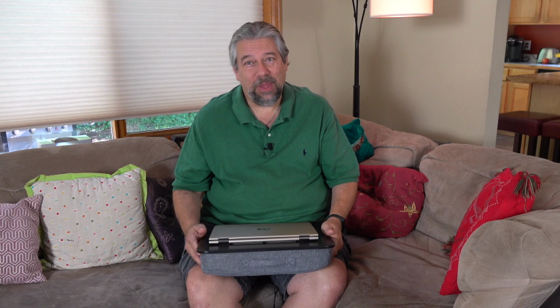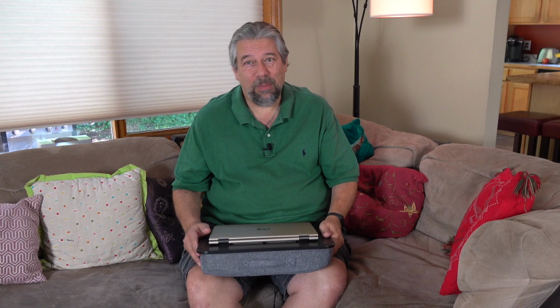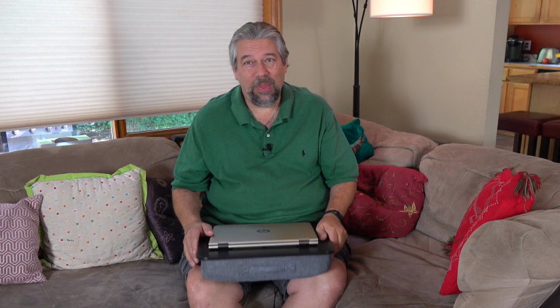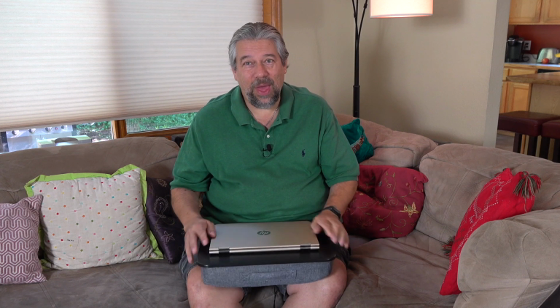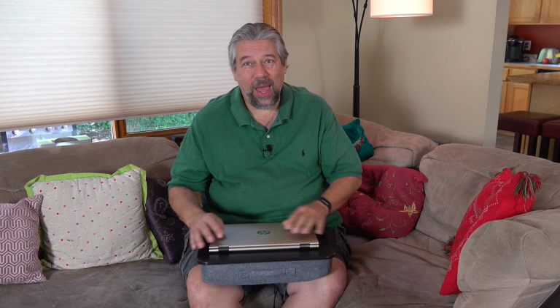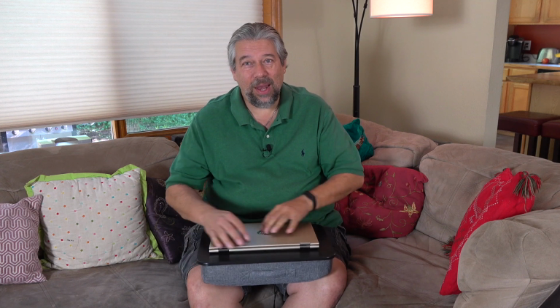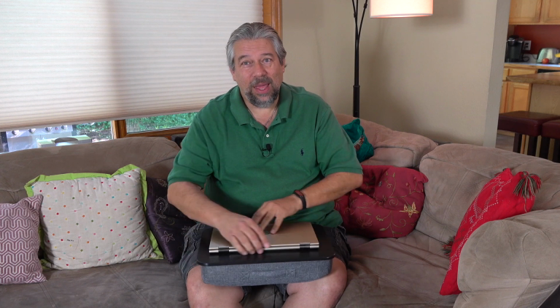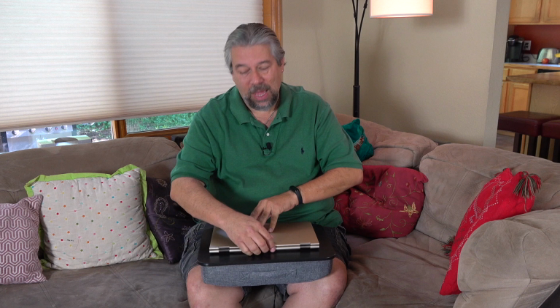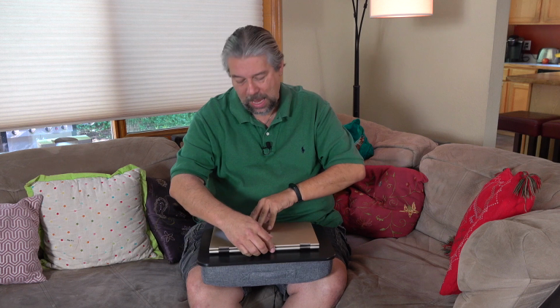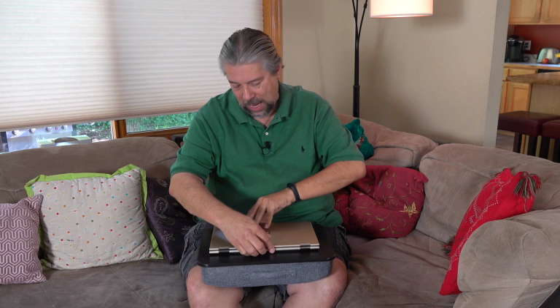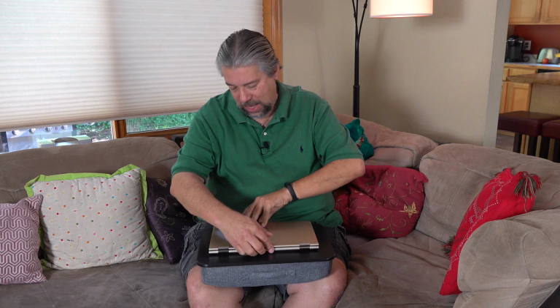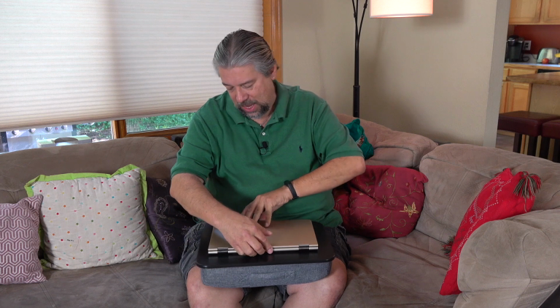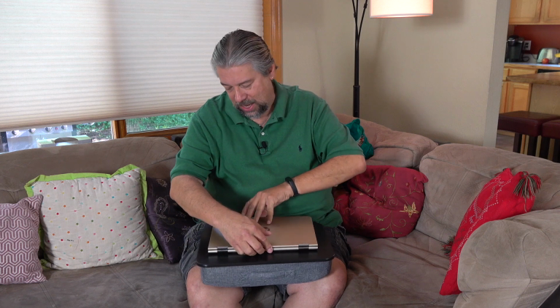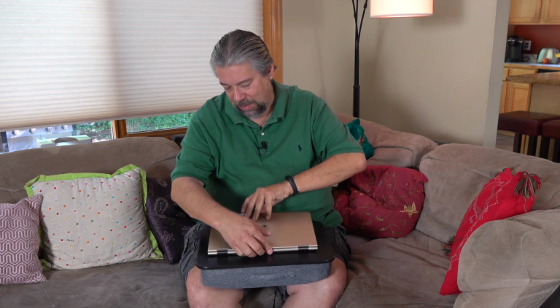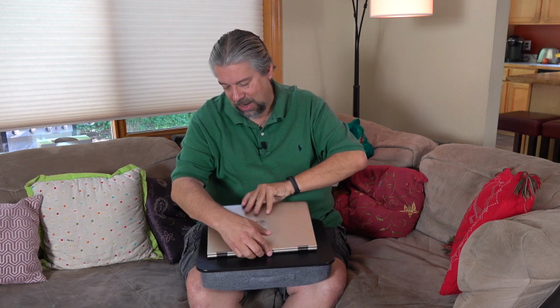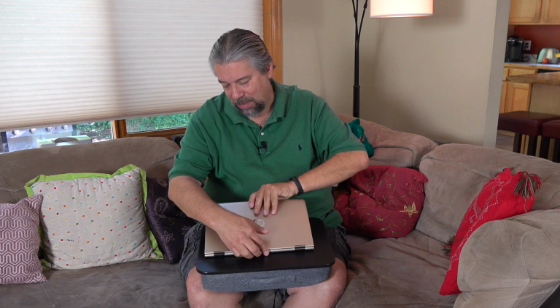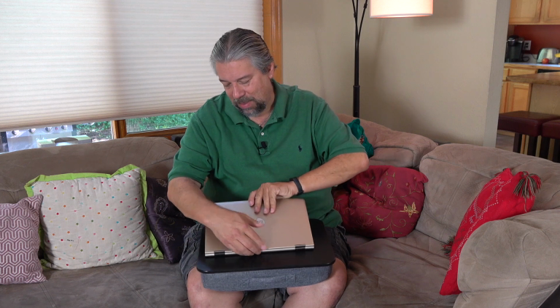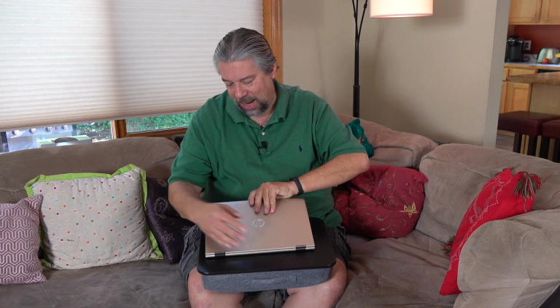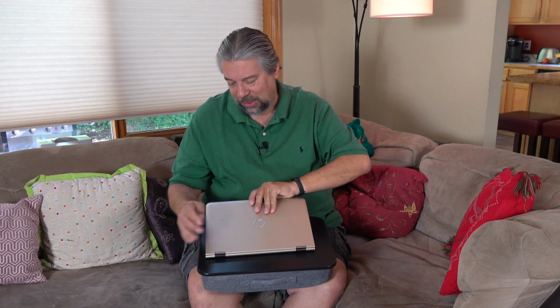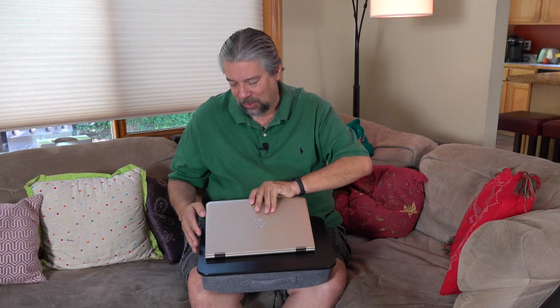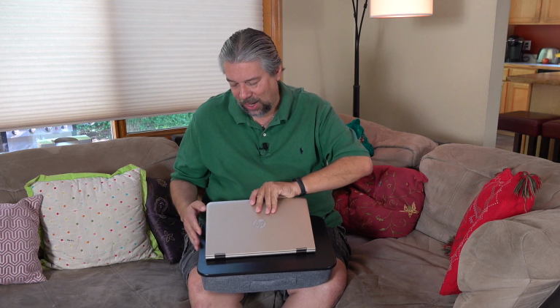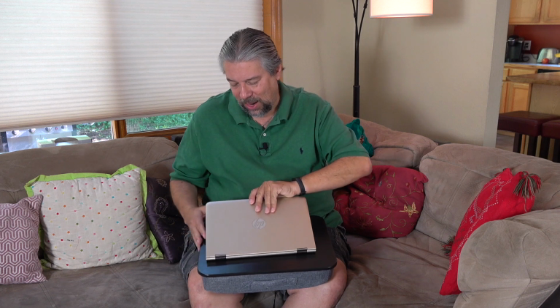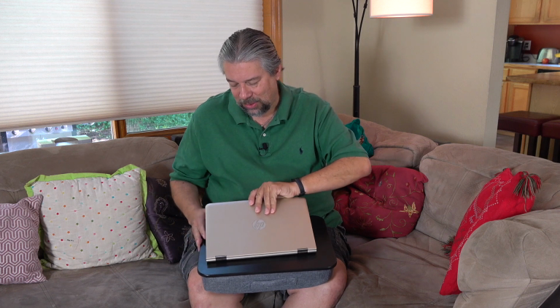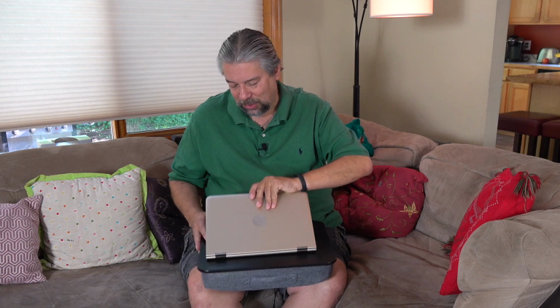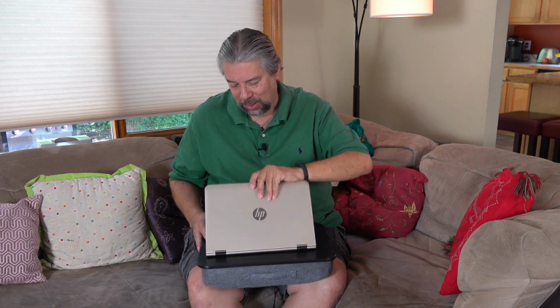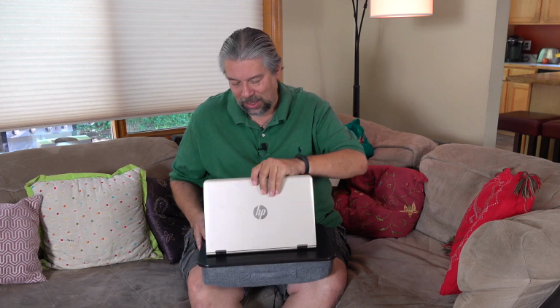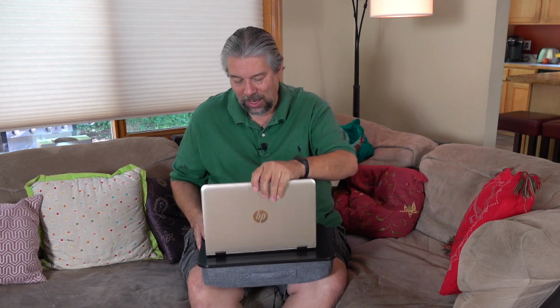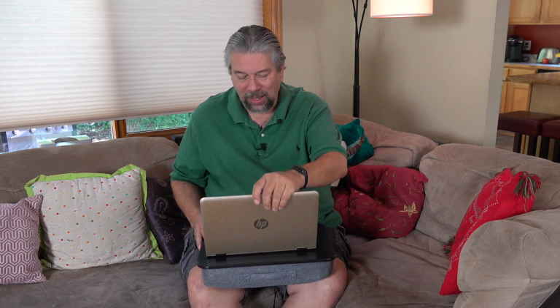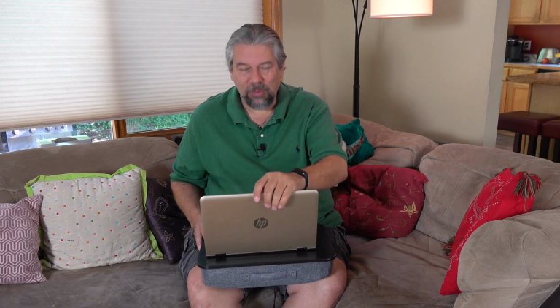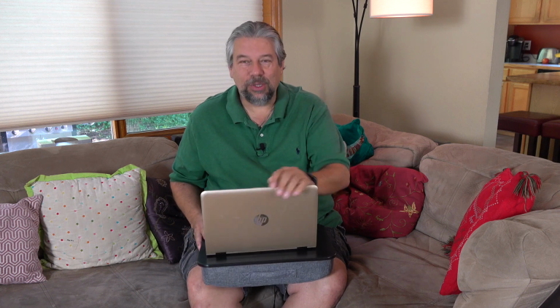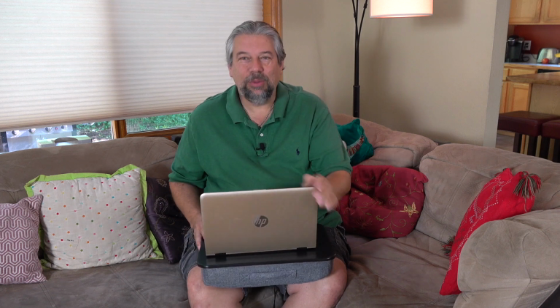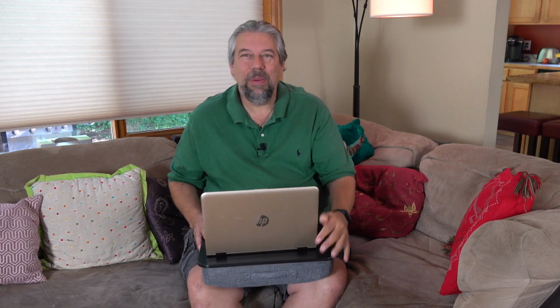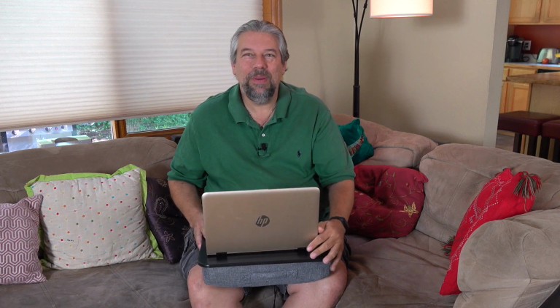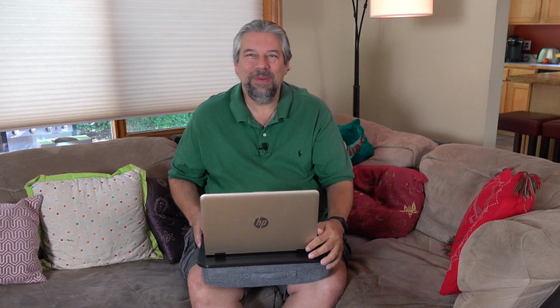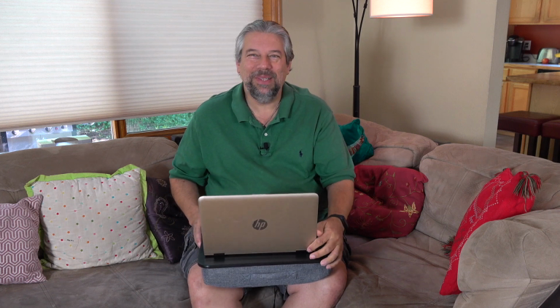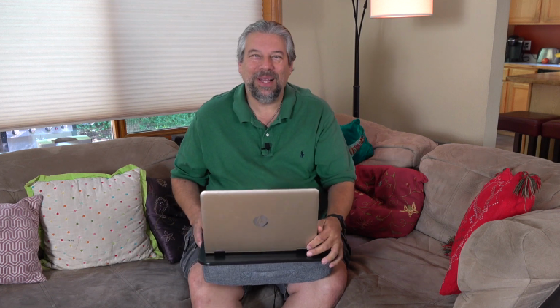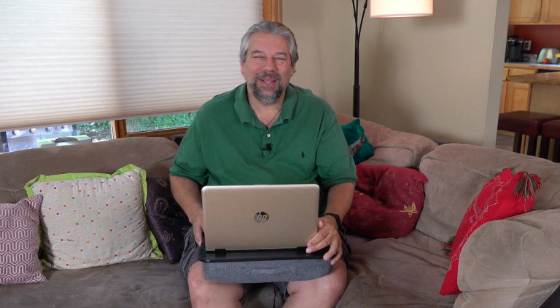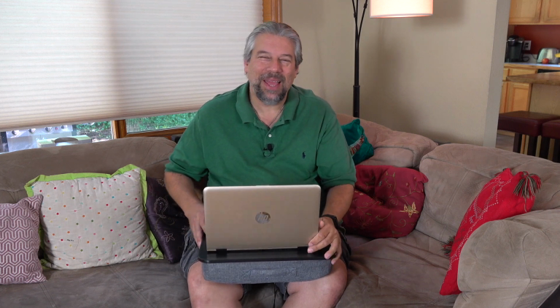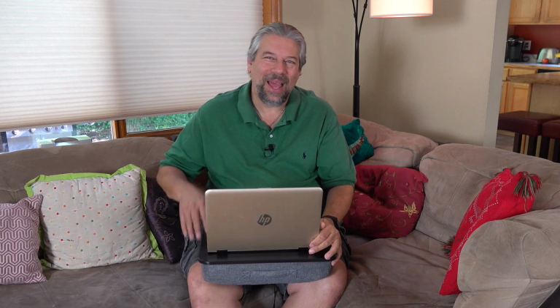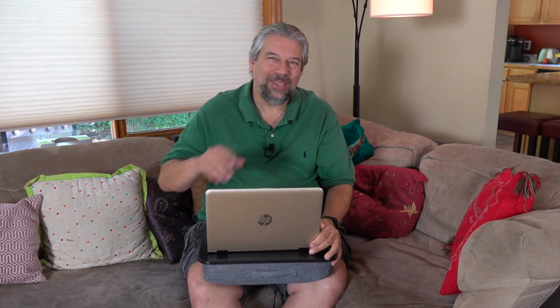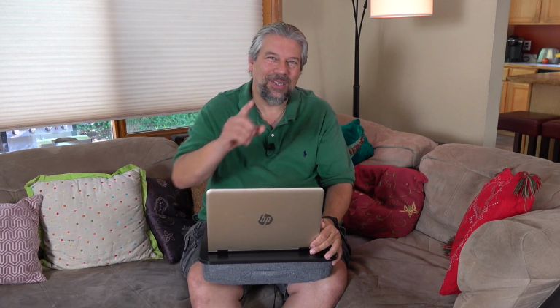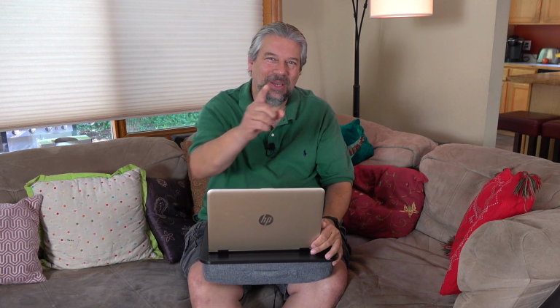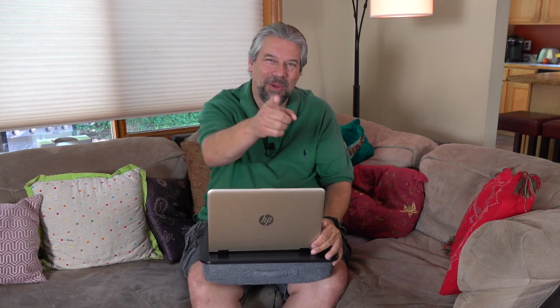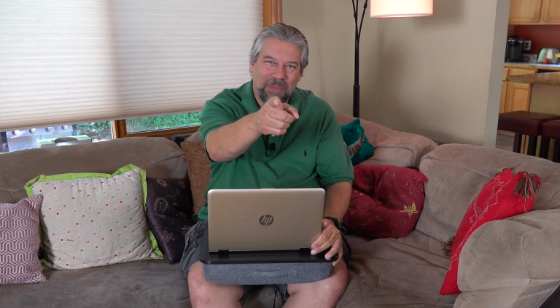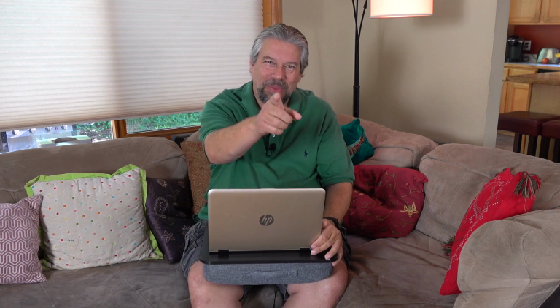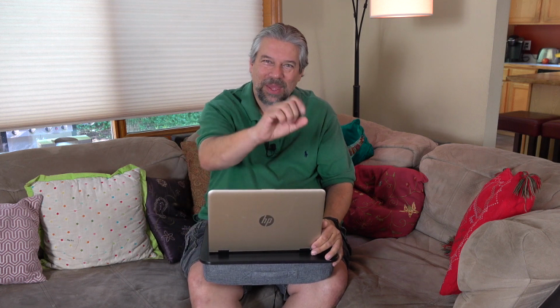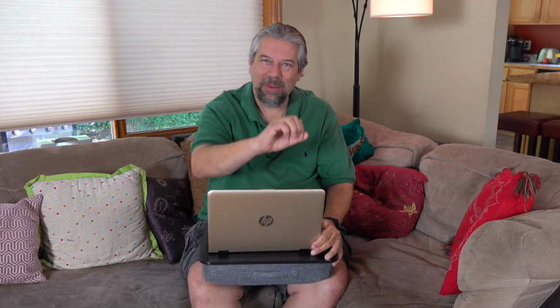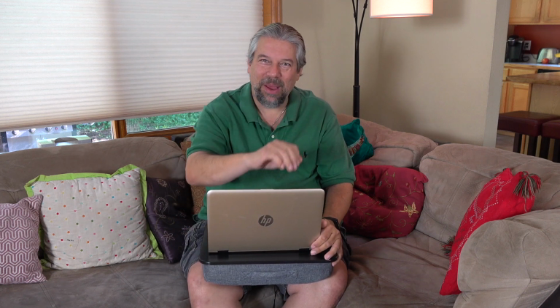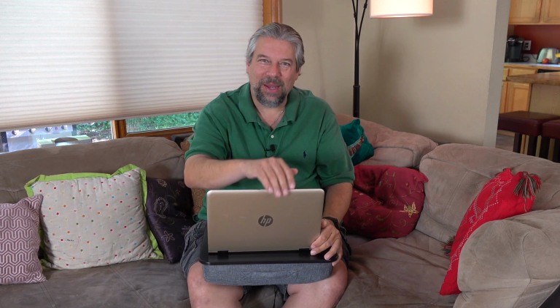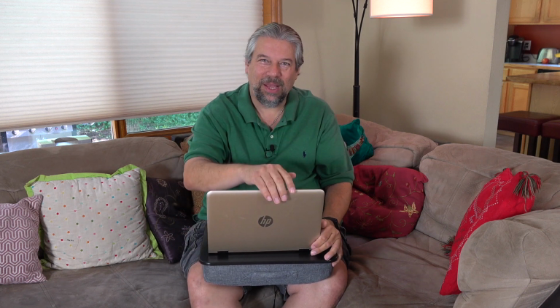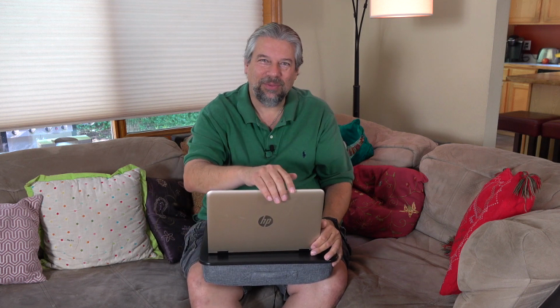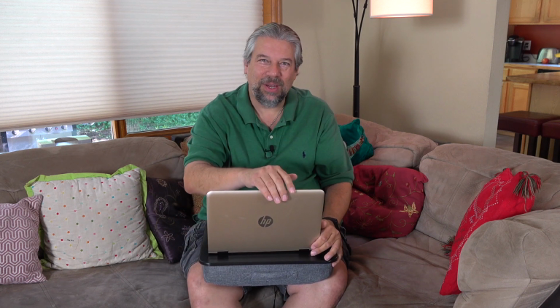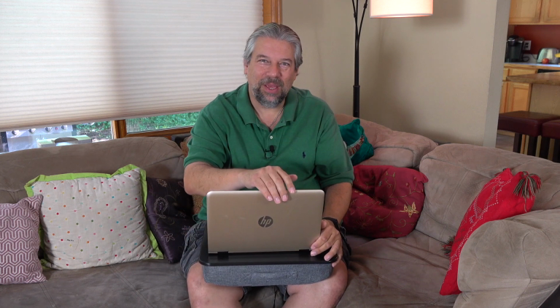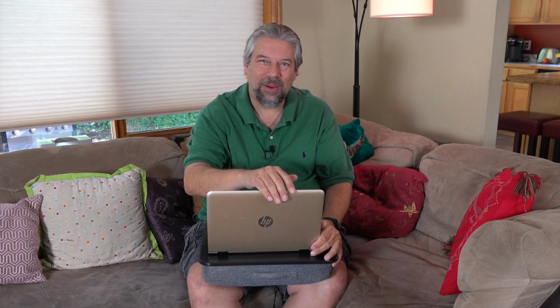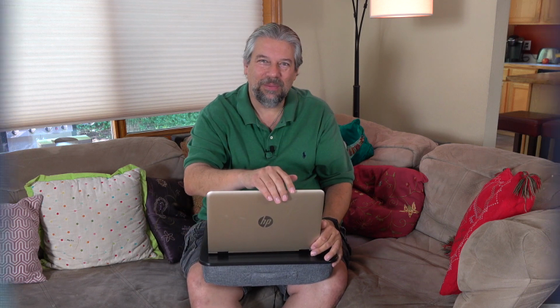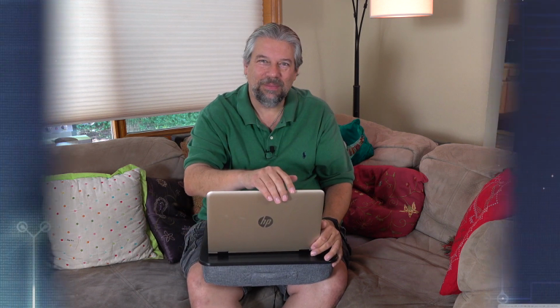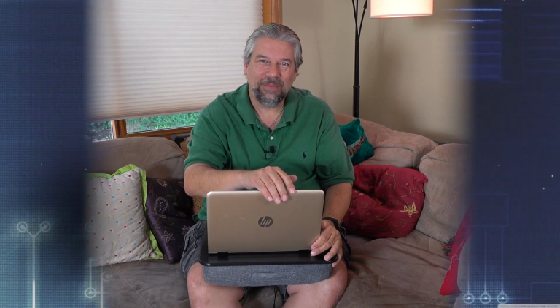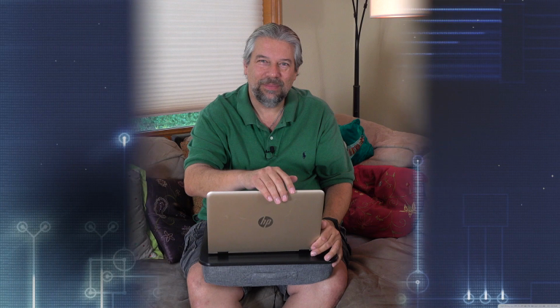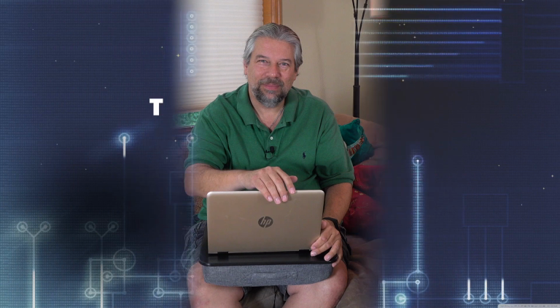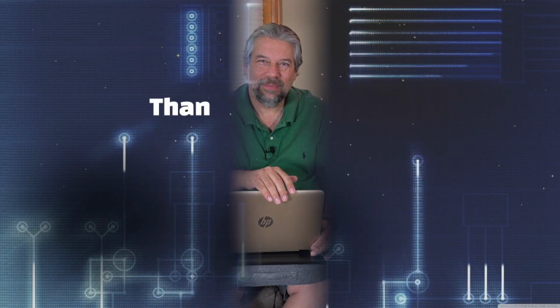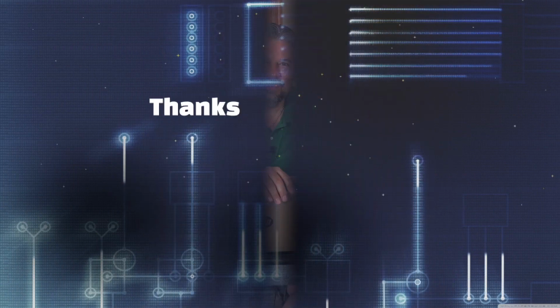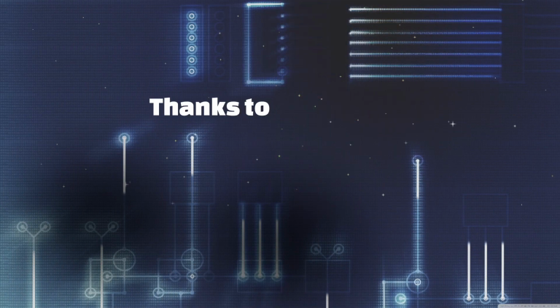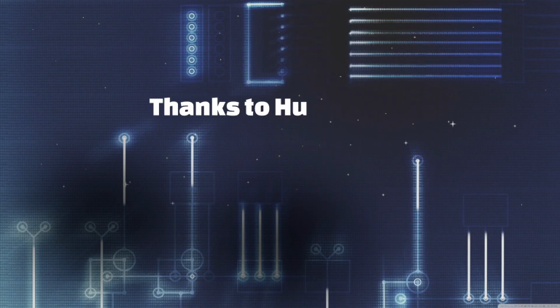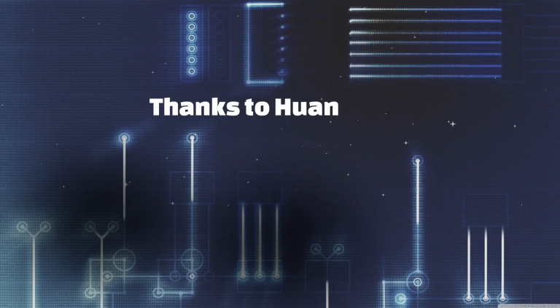And with that, I think I'm getting back to what I was working on — I'll catch you in my next video!